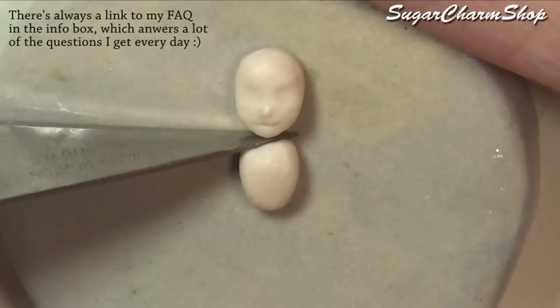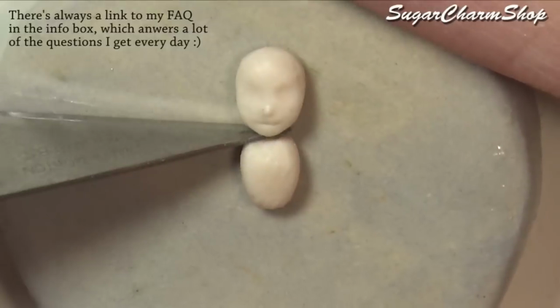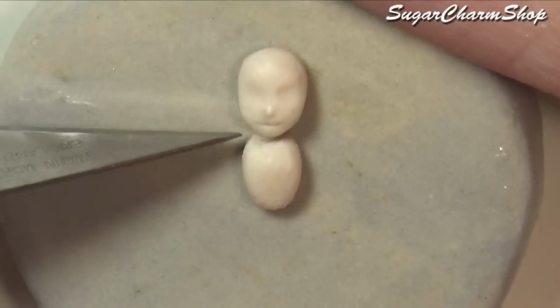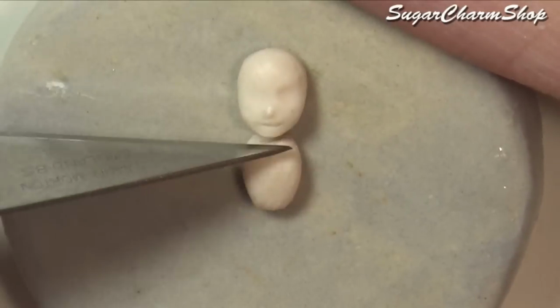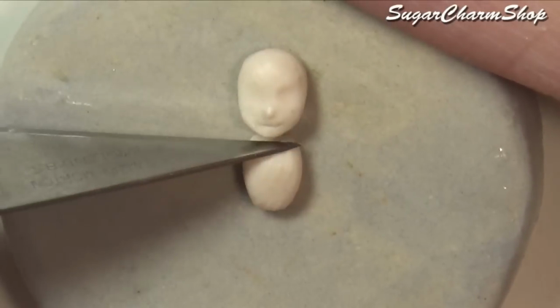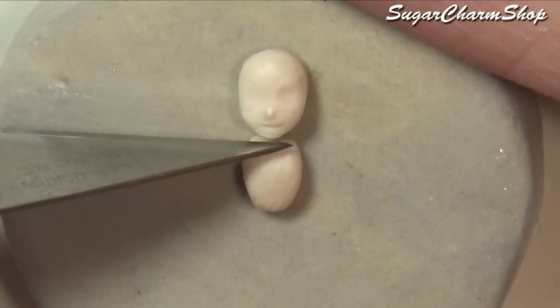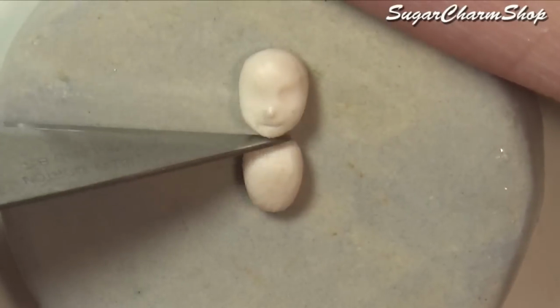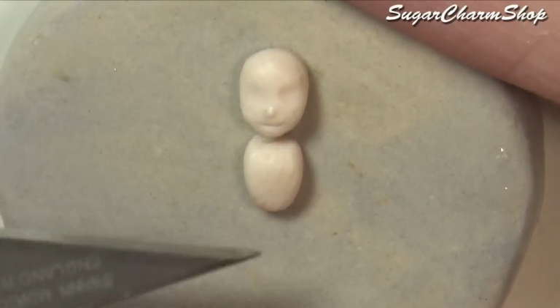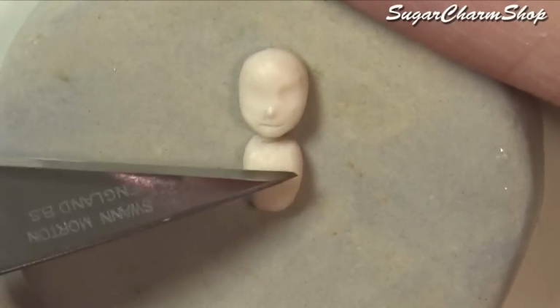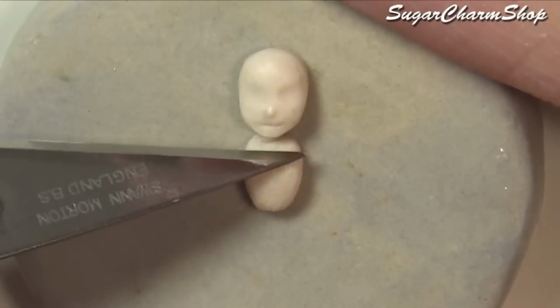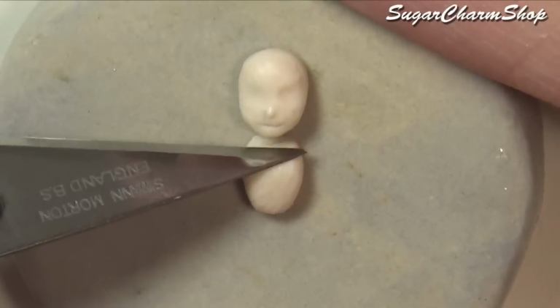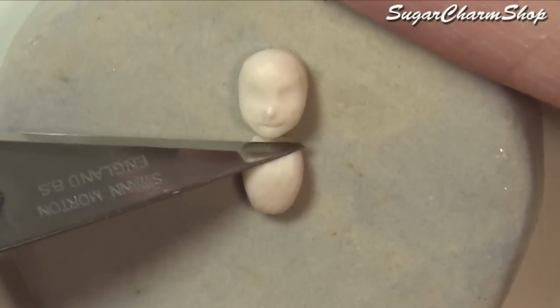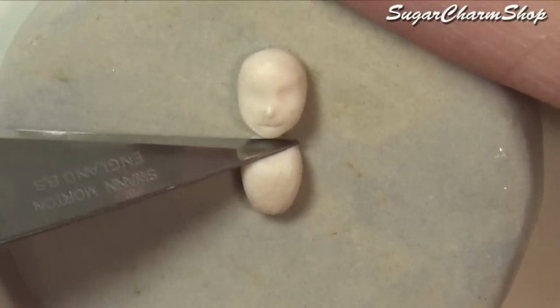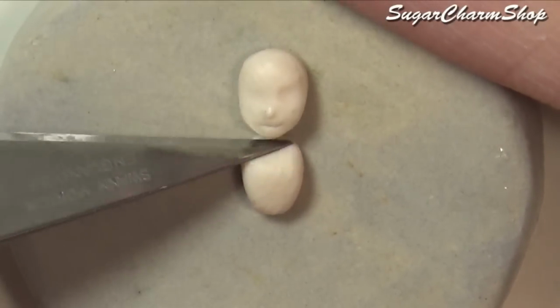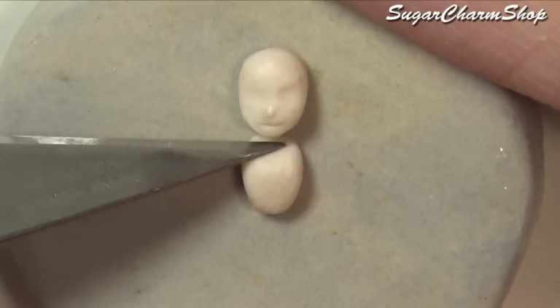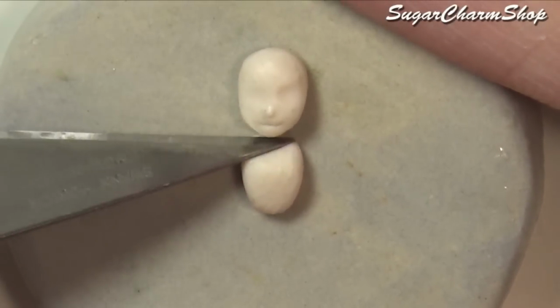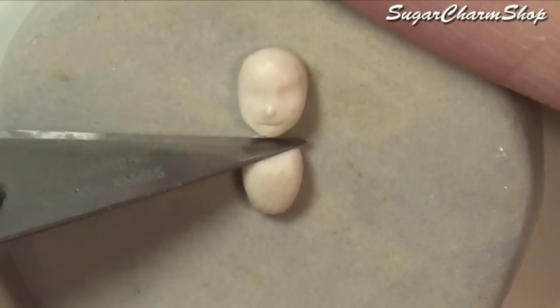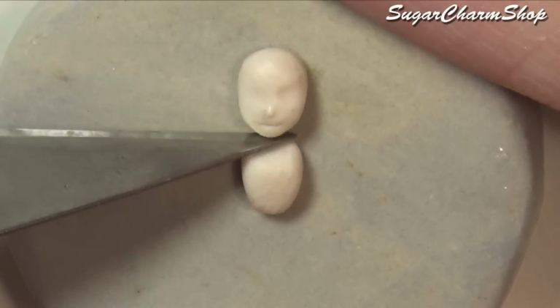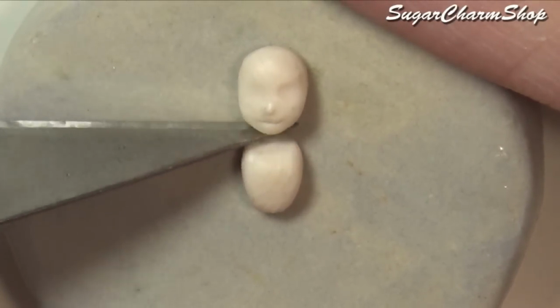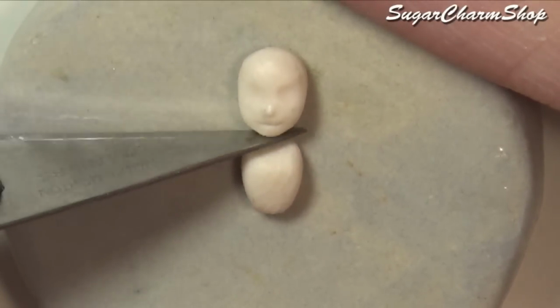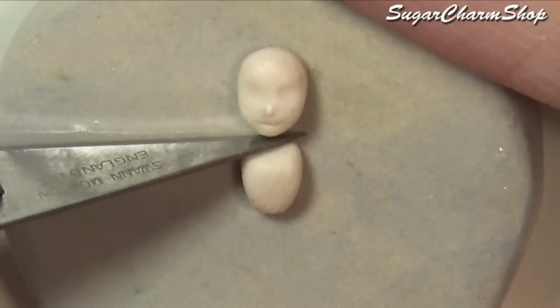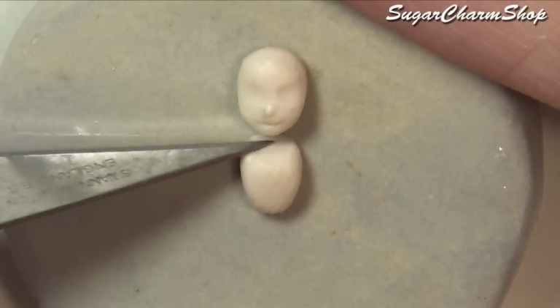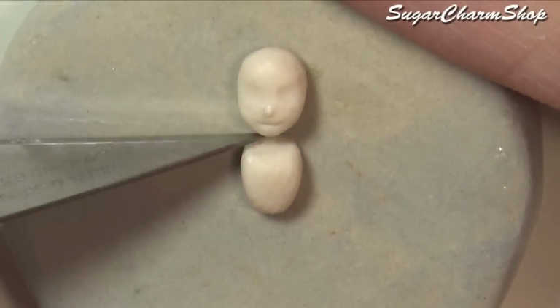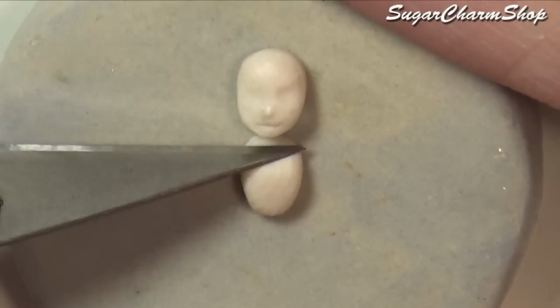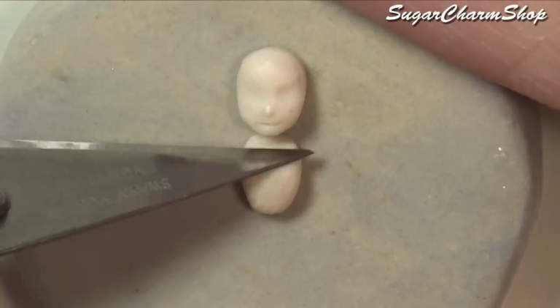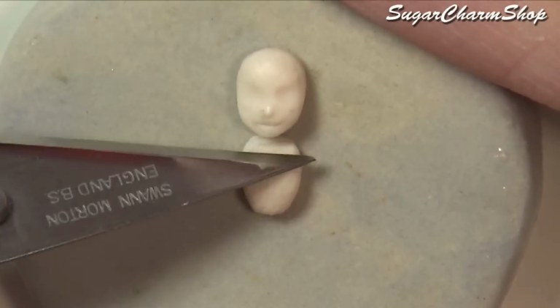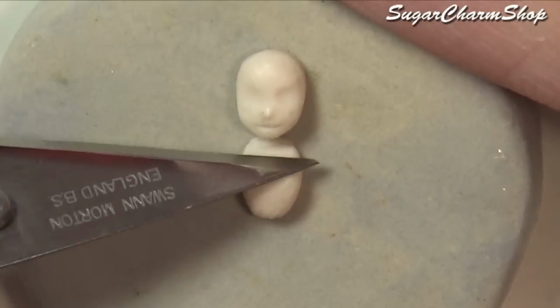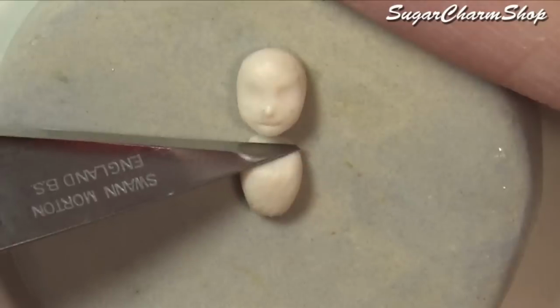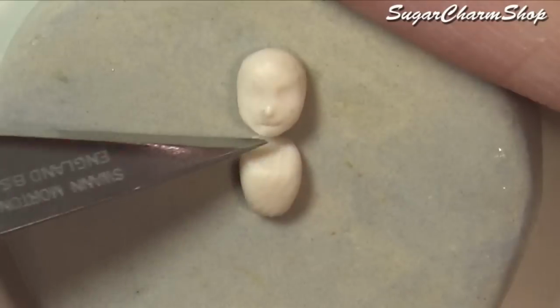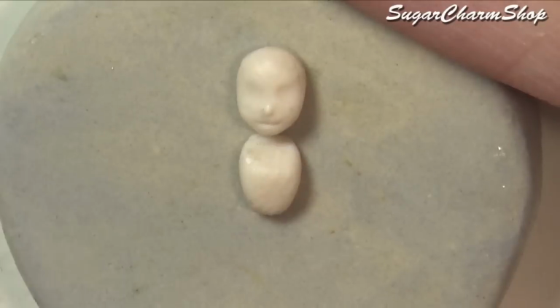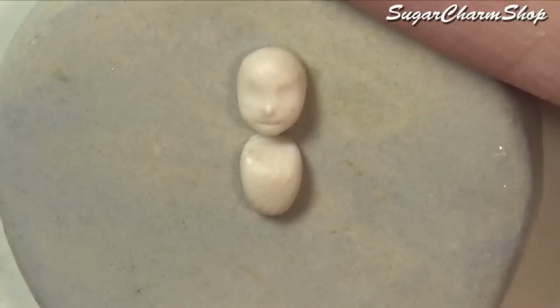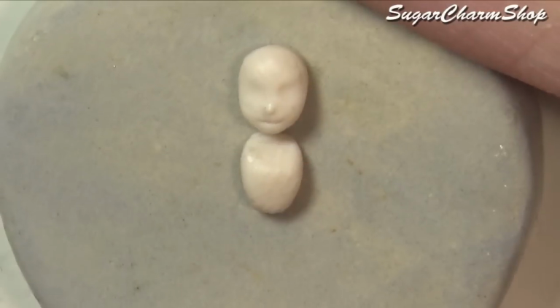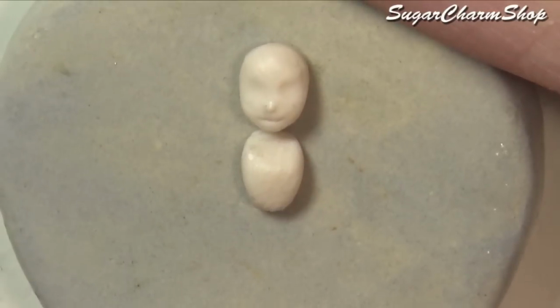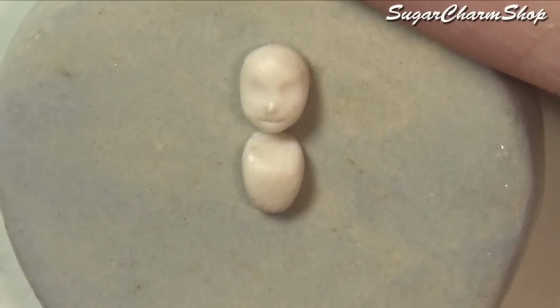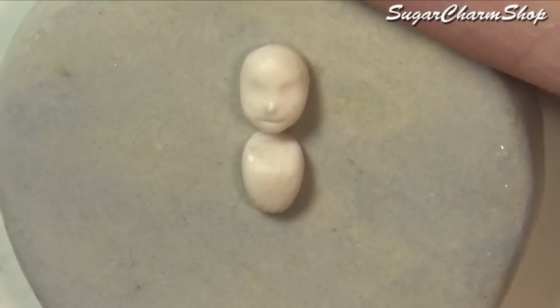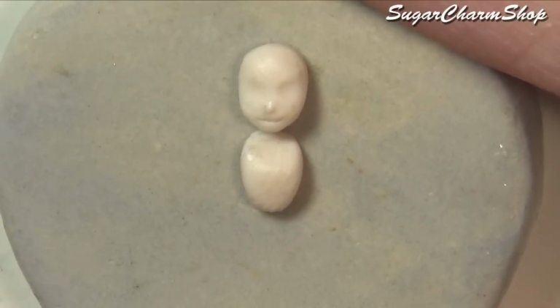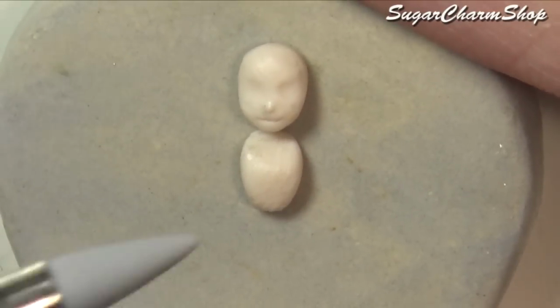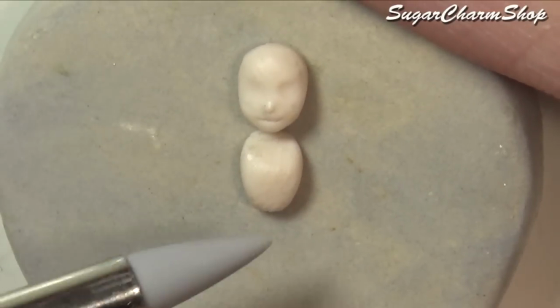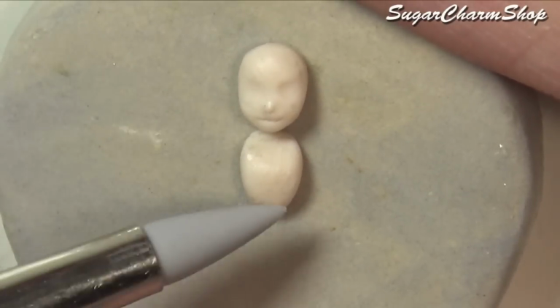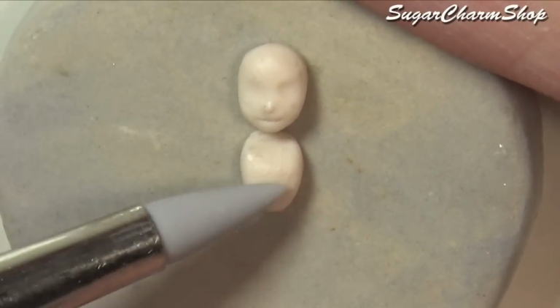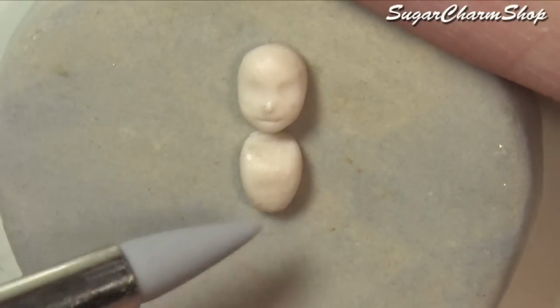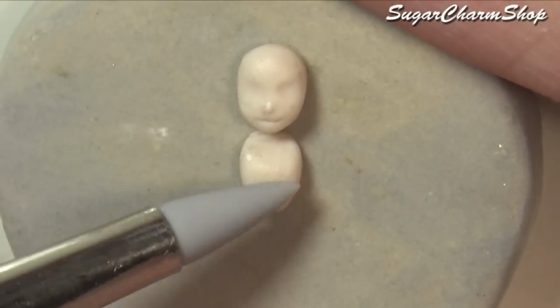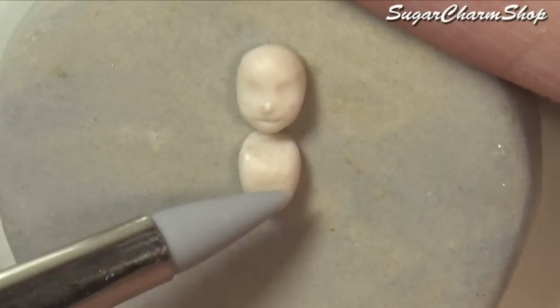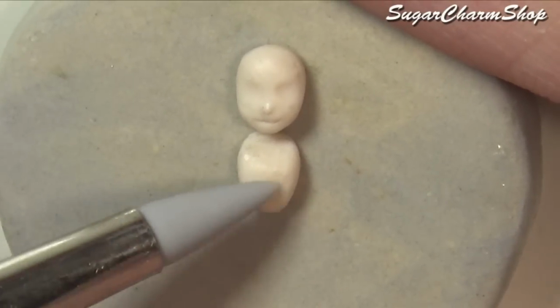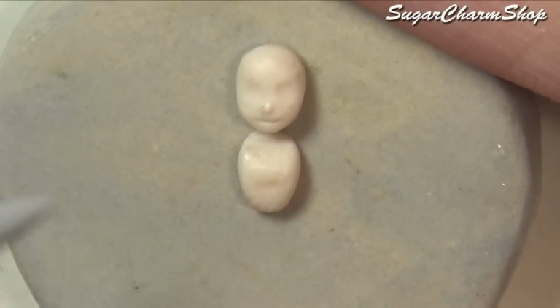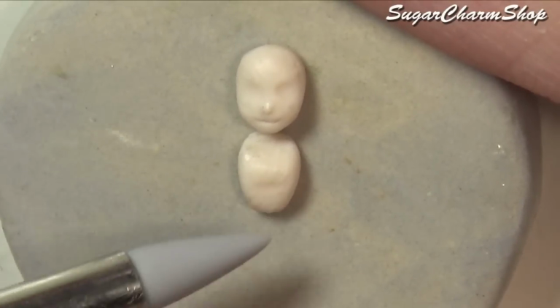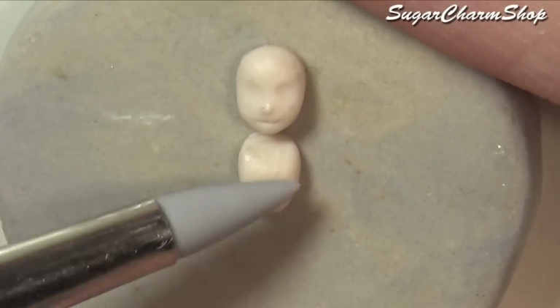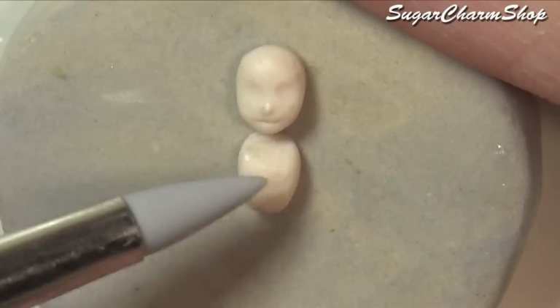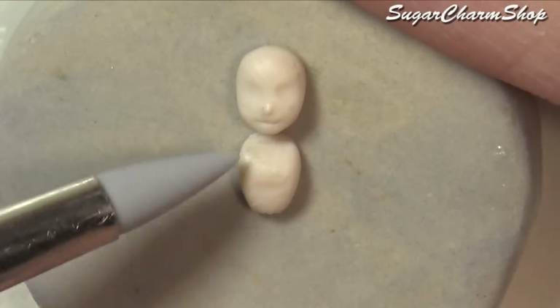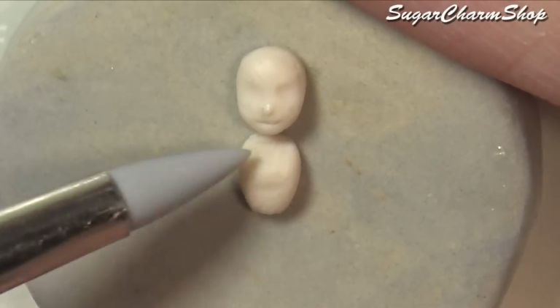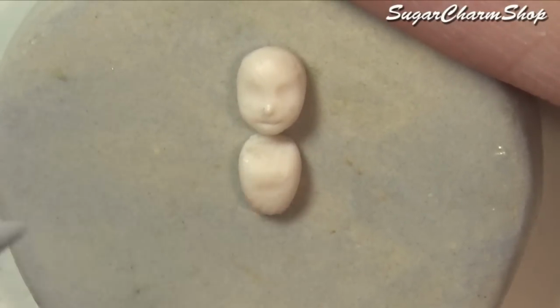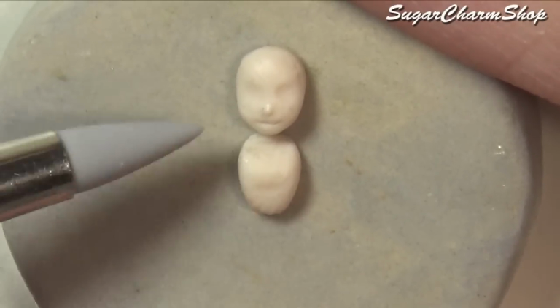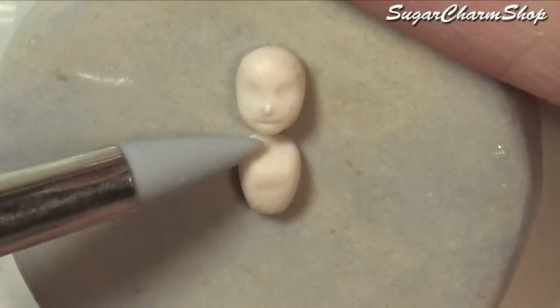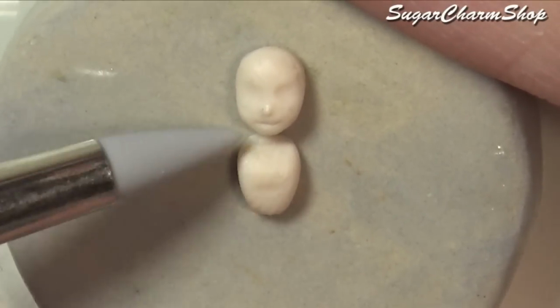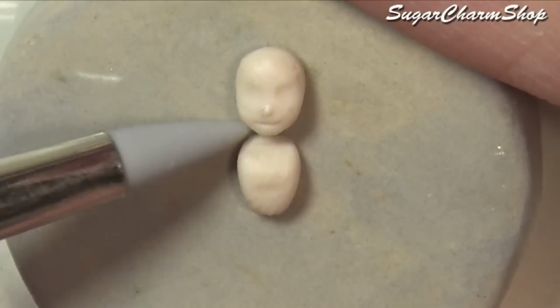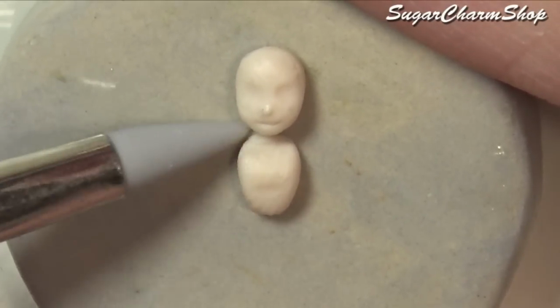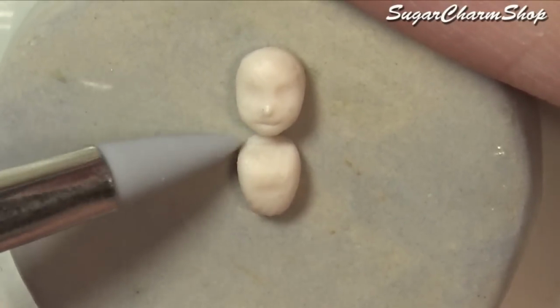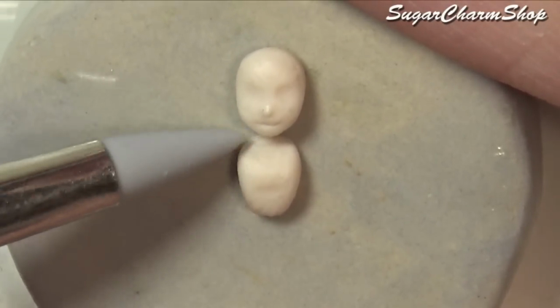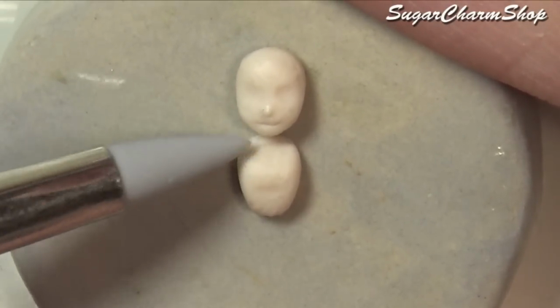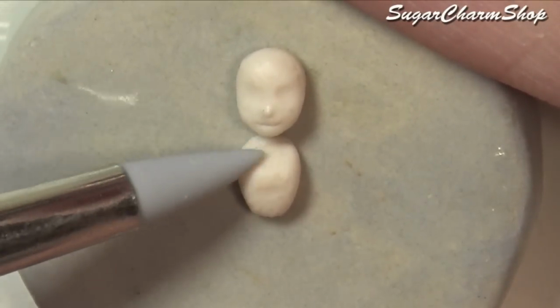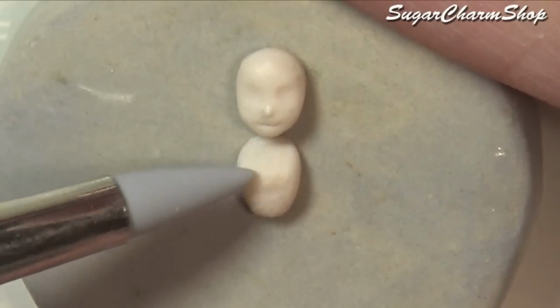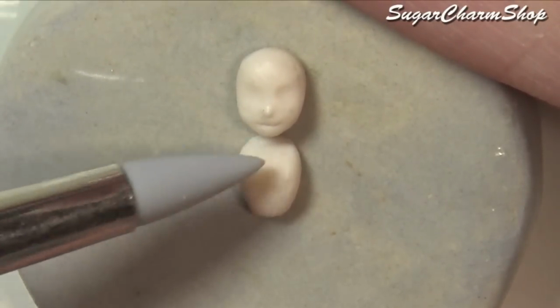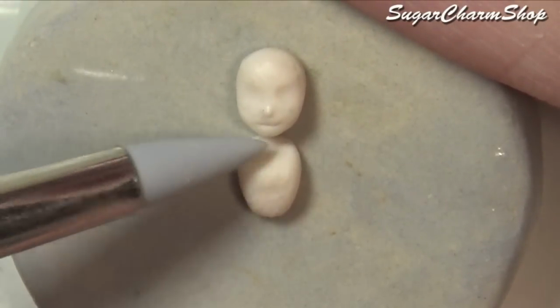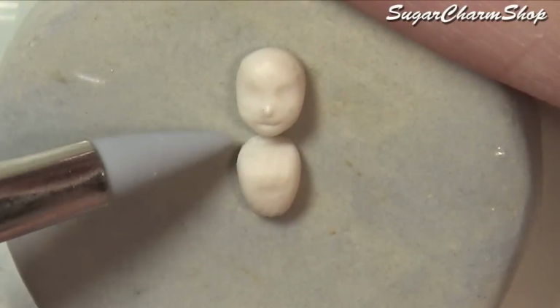And if you want to make your tiny doll poseable, I'd recommend using the same technique I use in my Monster High Frankie inspired video.